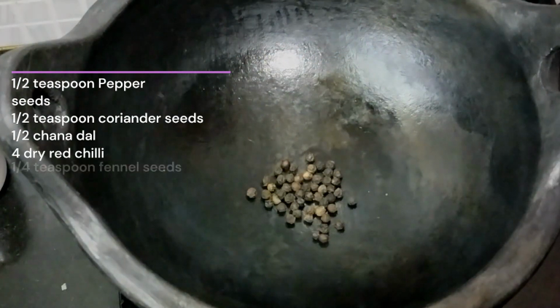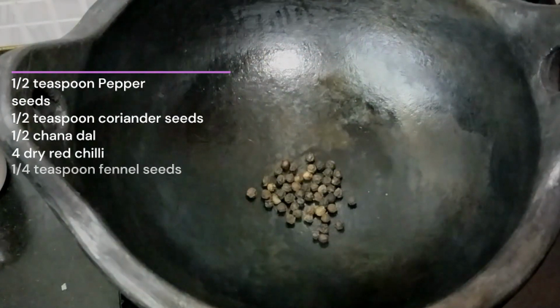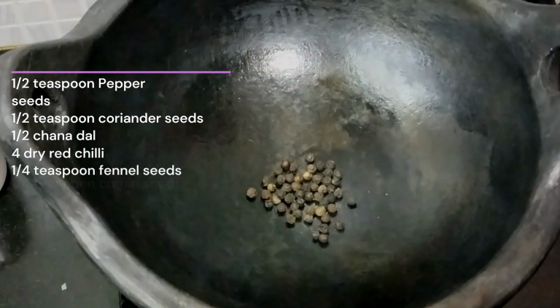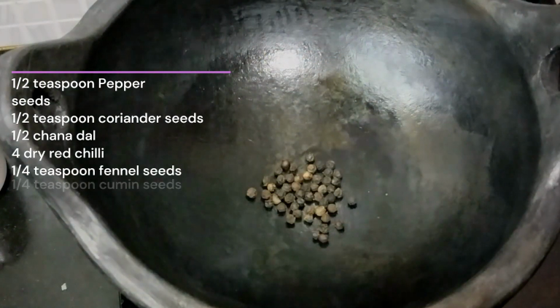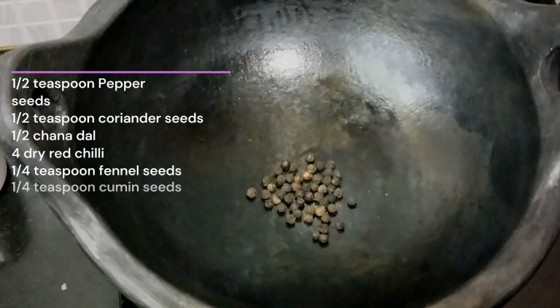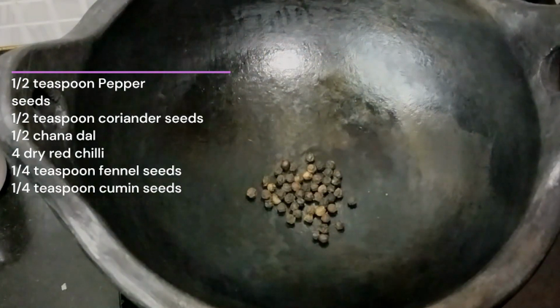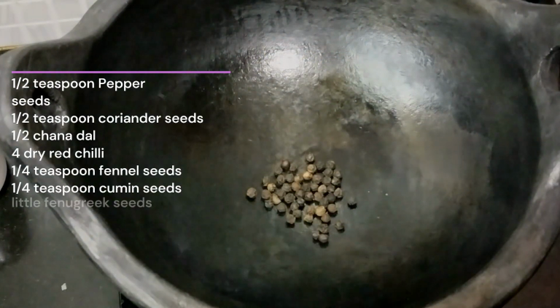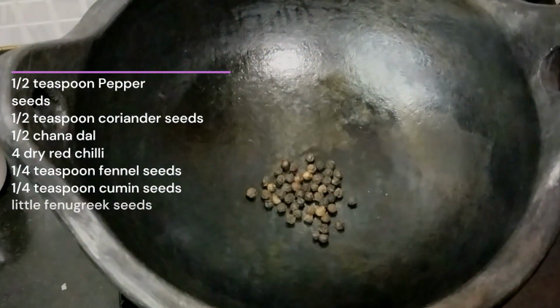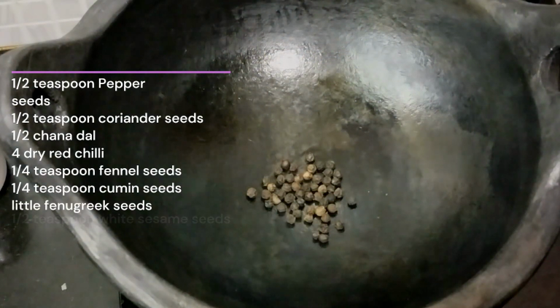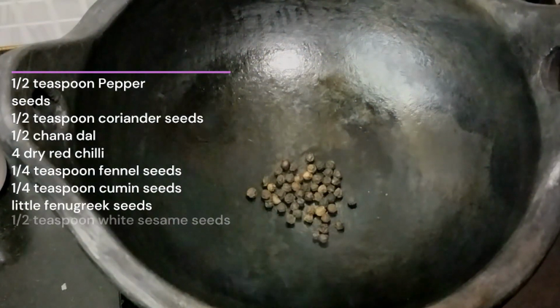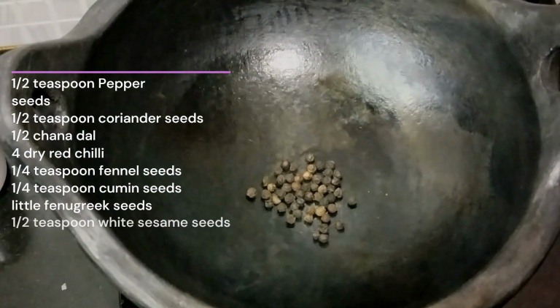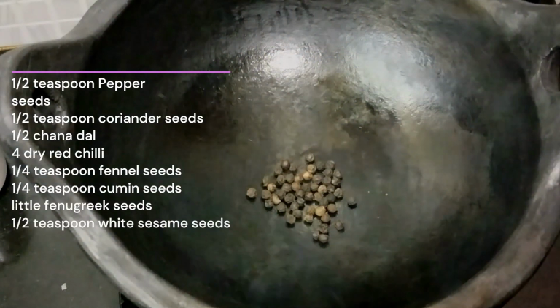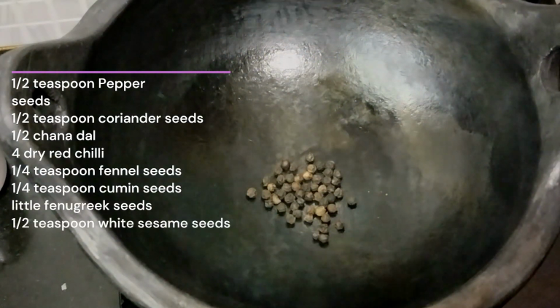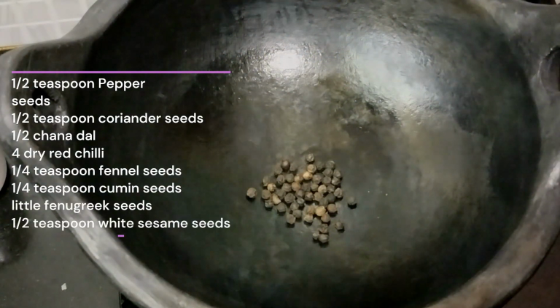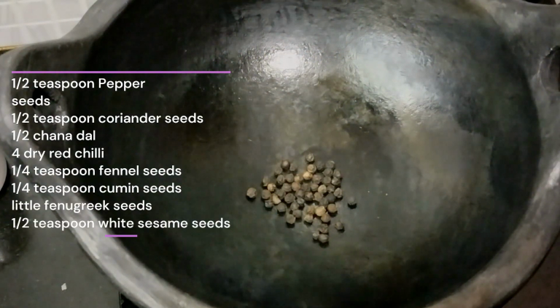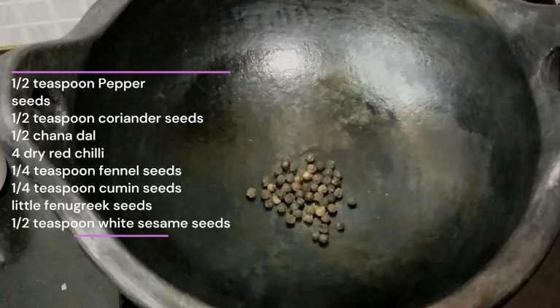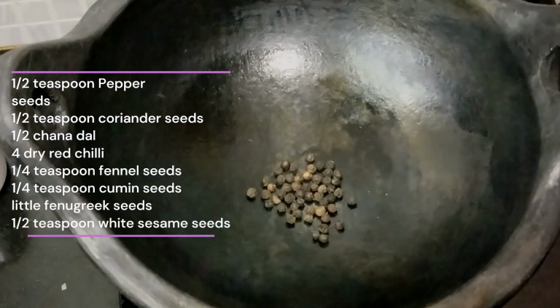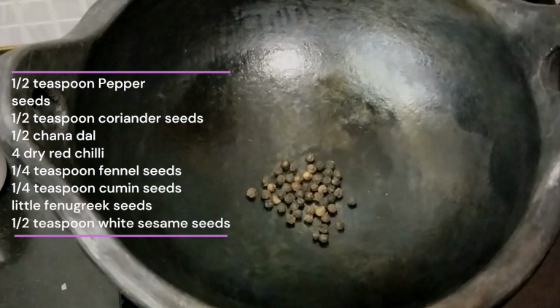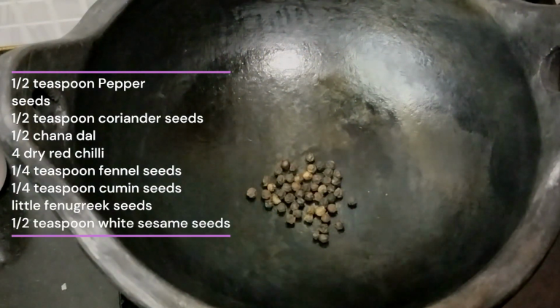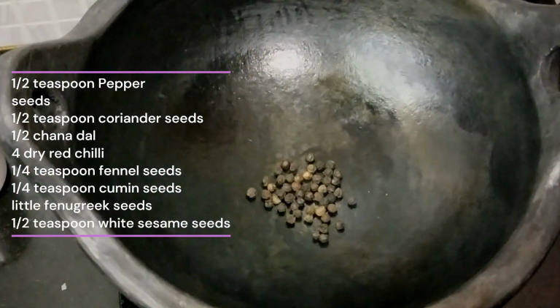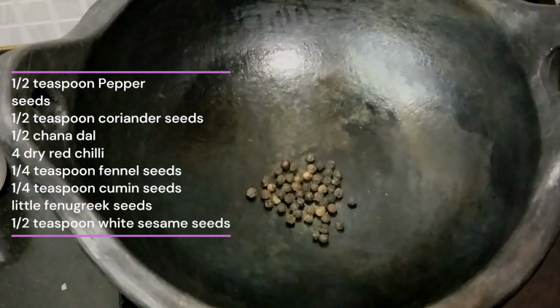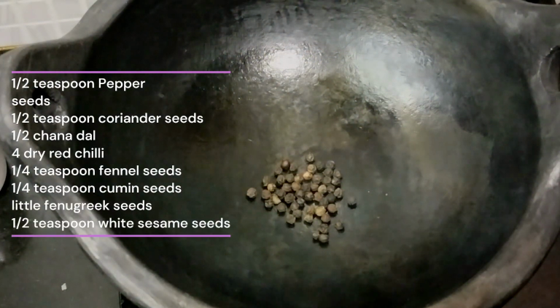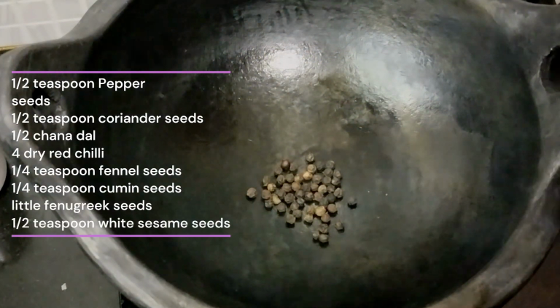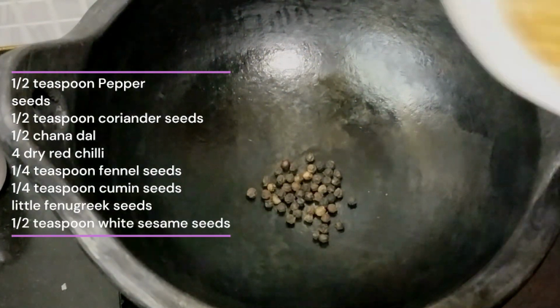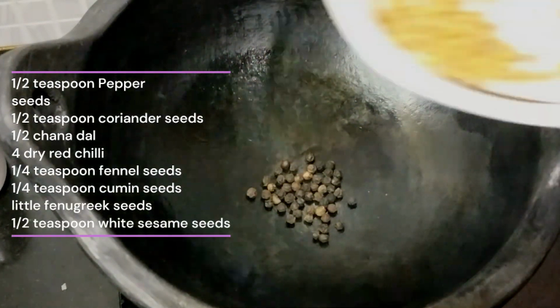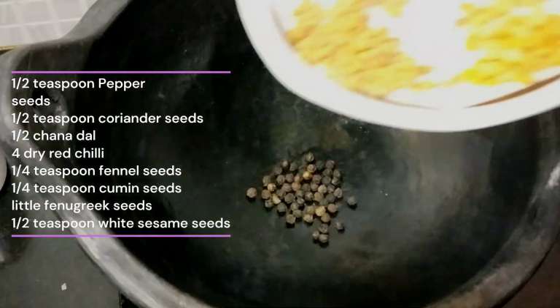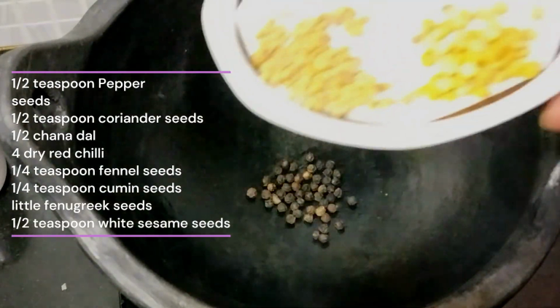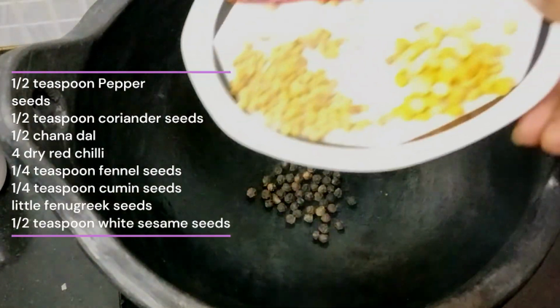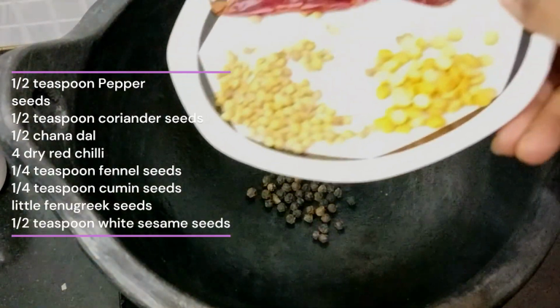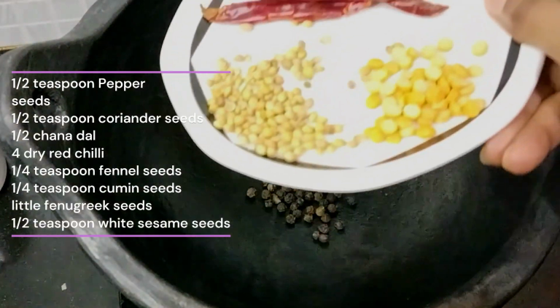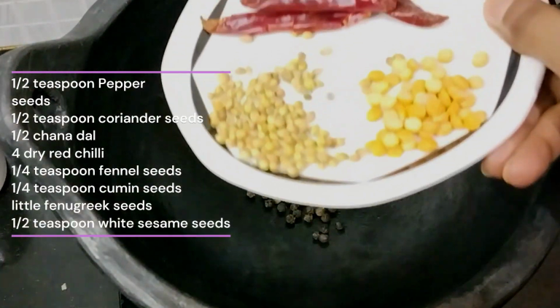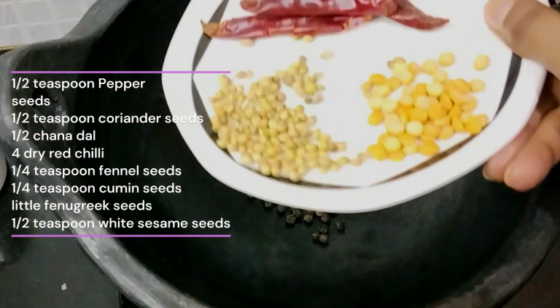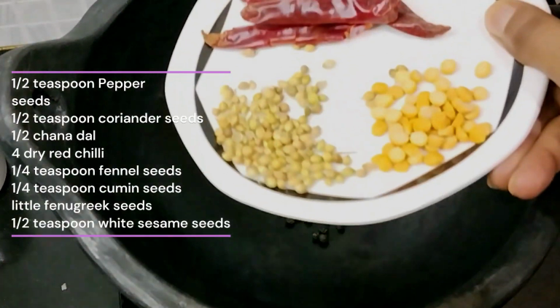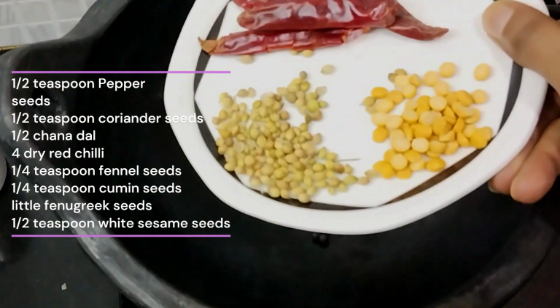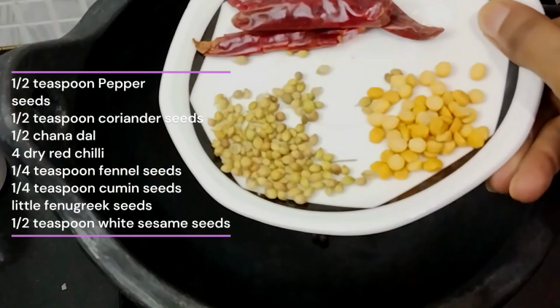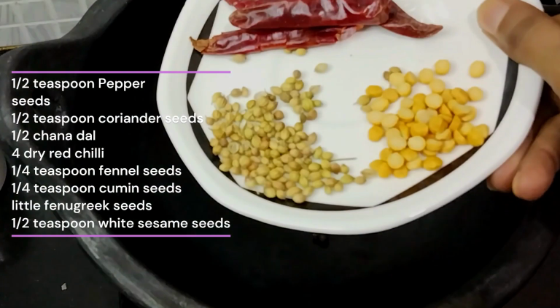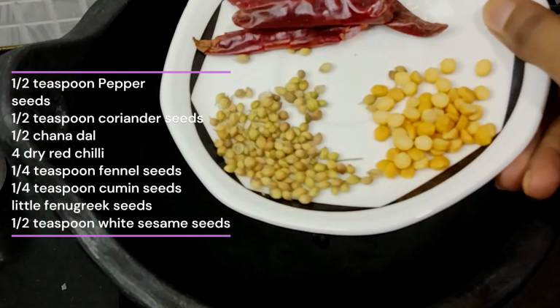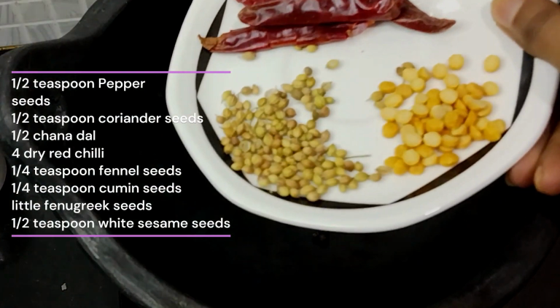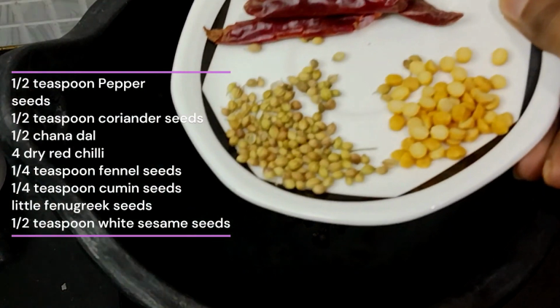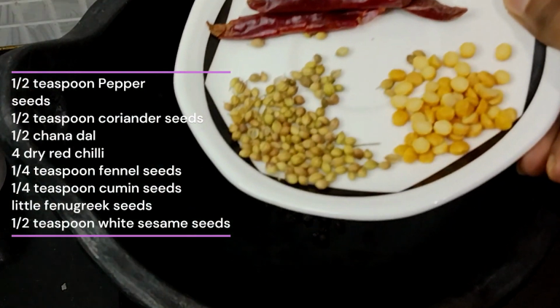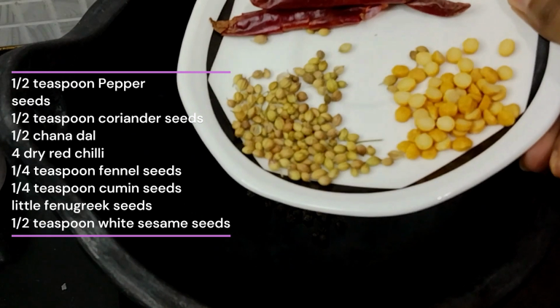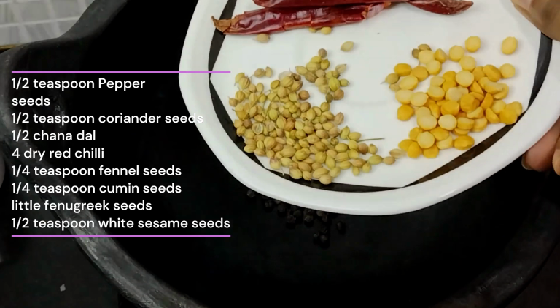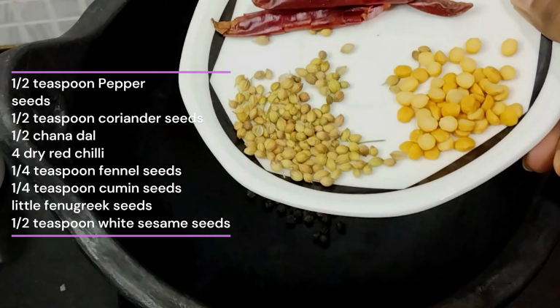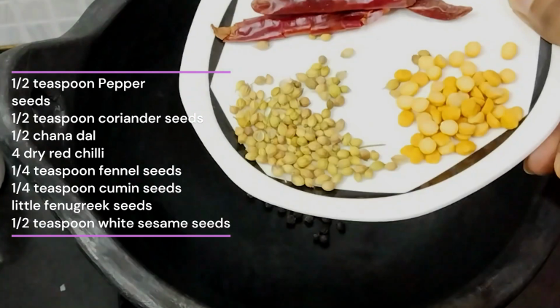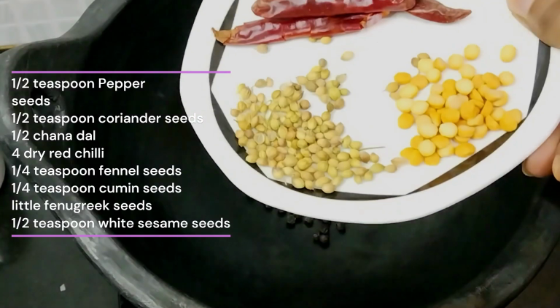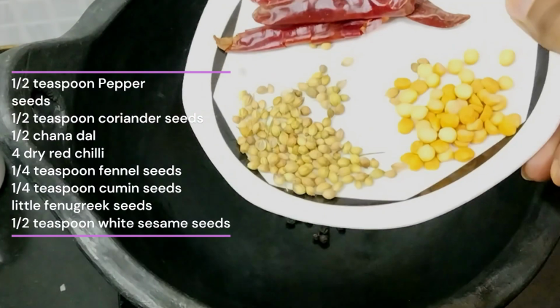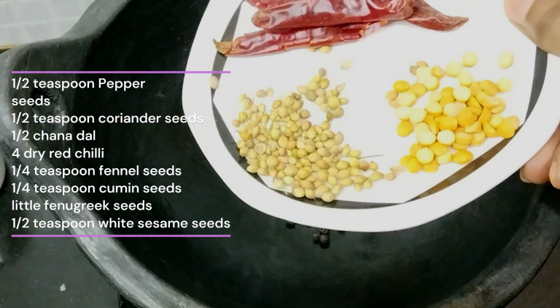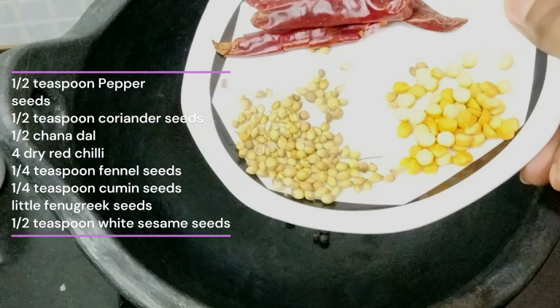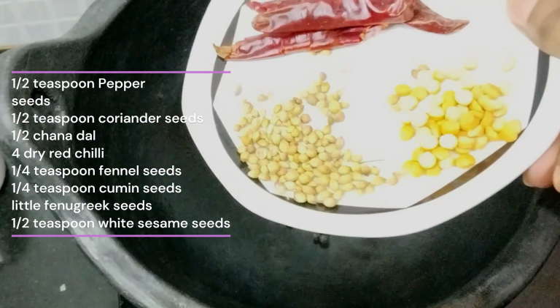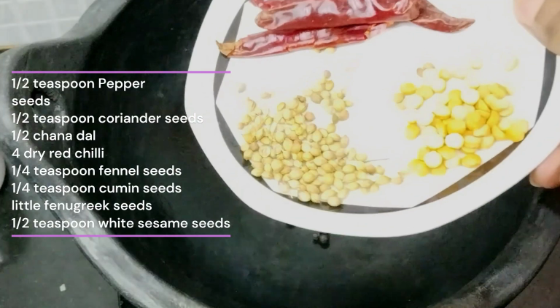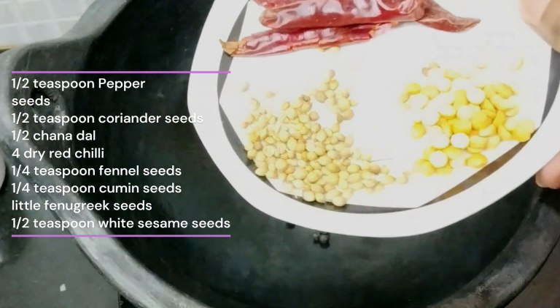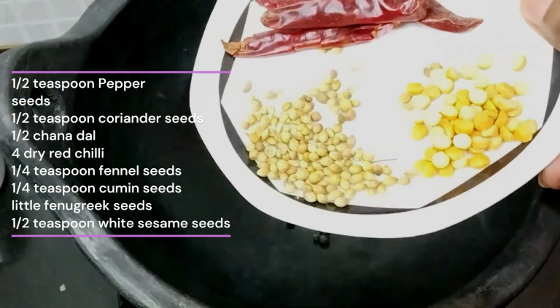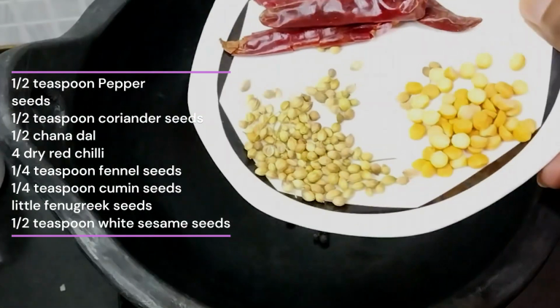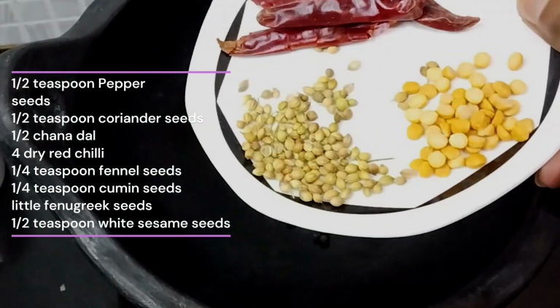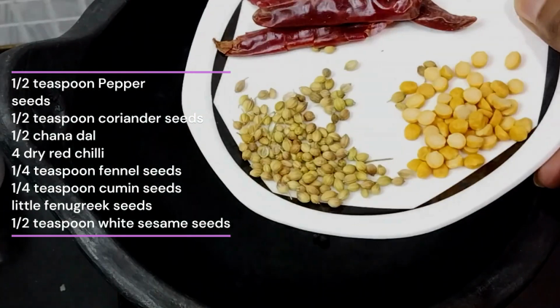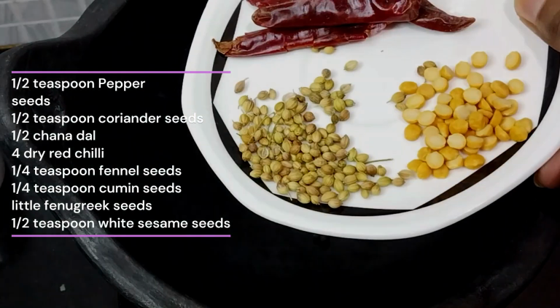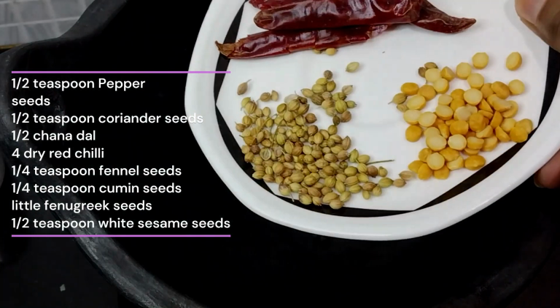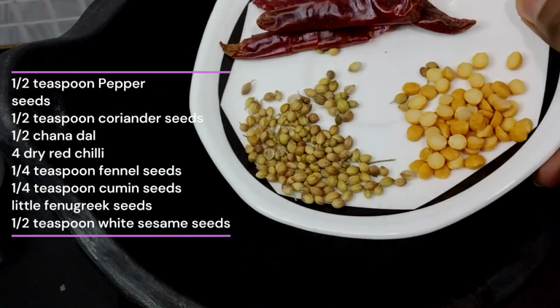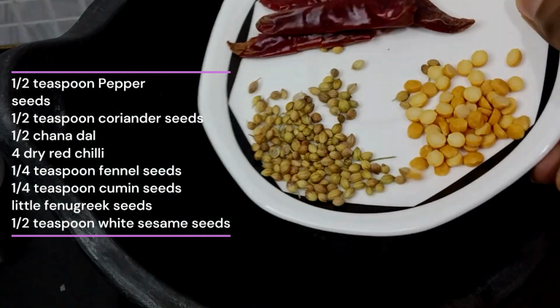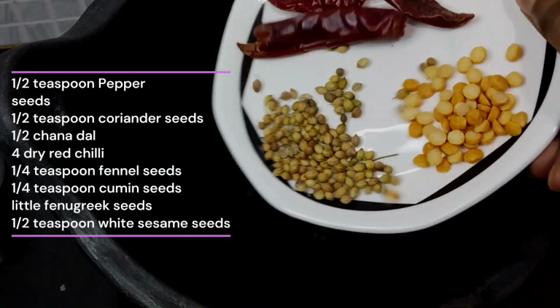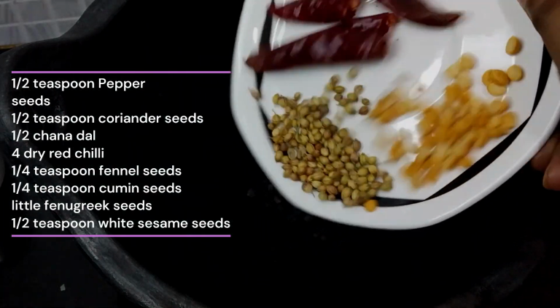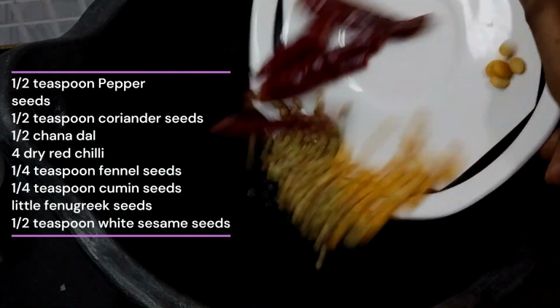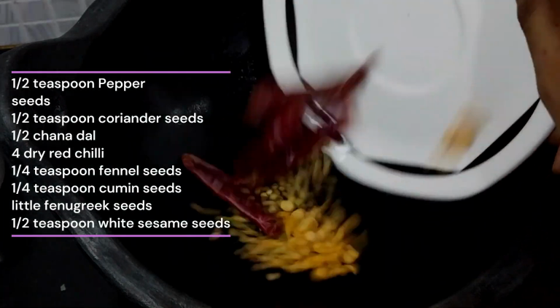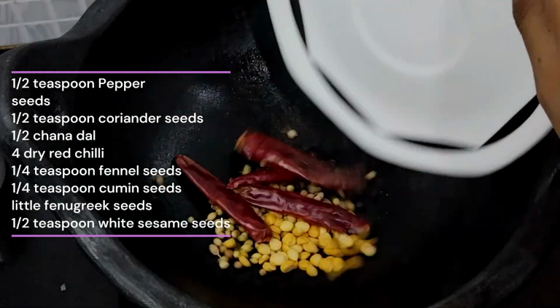Hi guys, I am going to make a kovakkai fry. I have been wanting to eat kovakkai. We are ready.